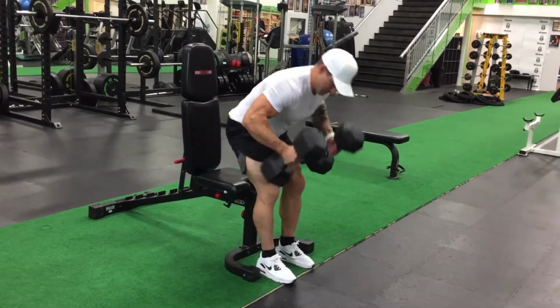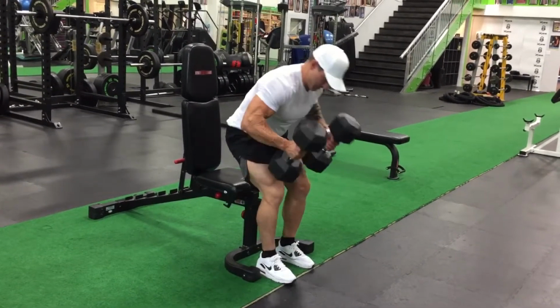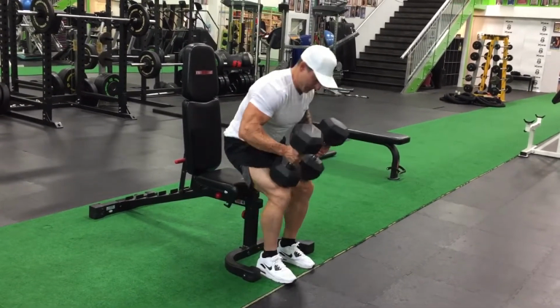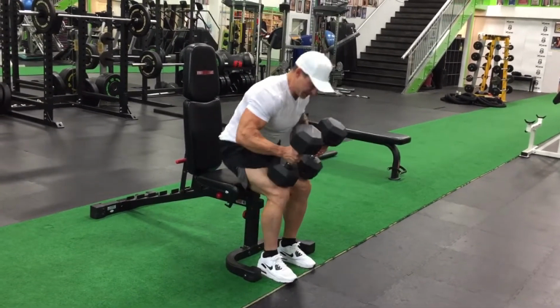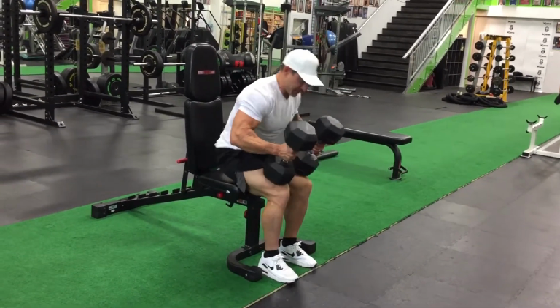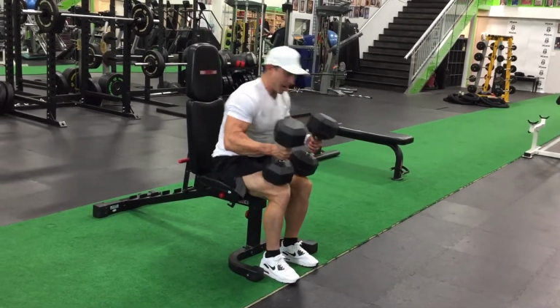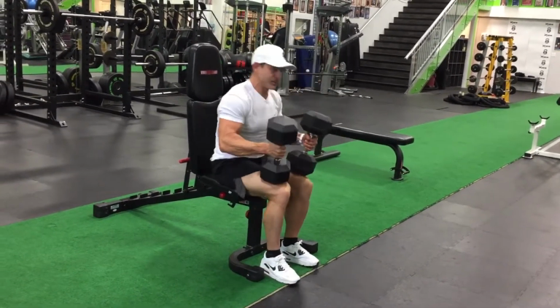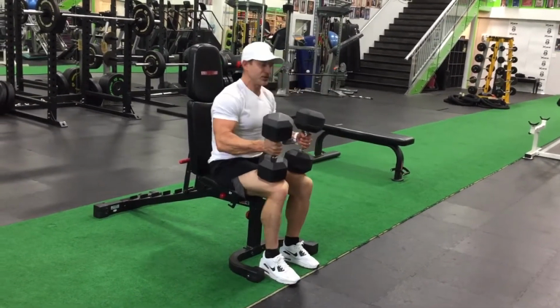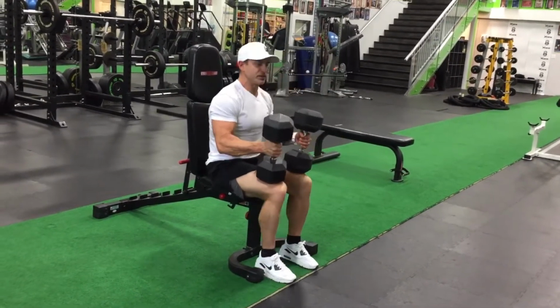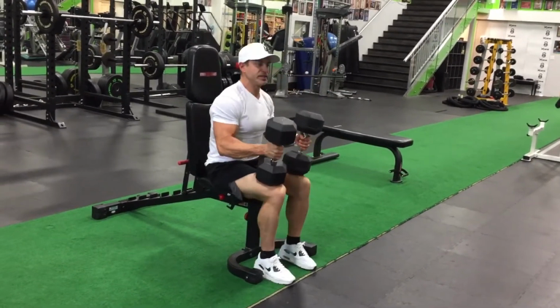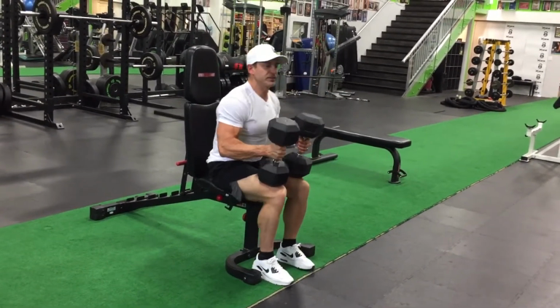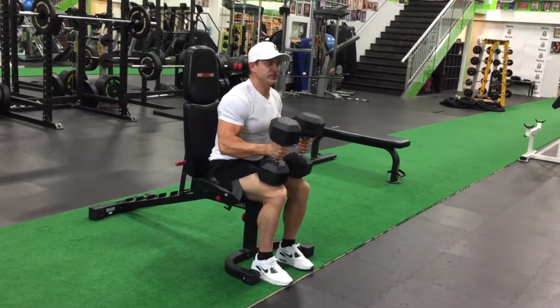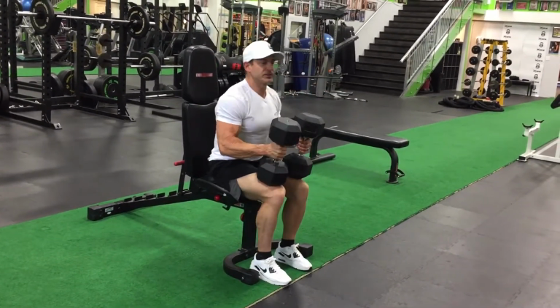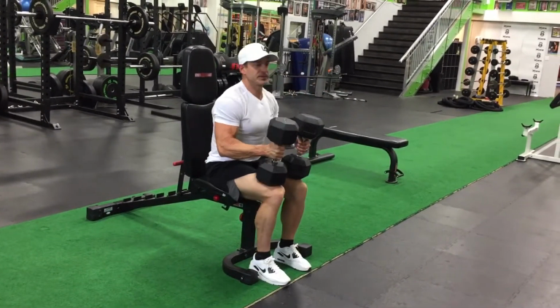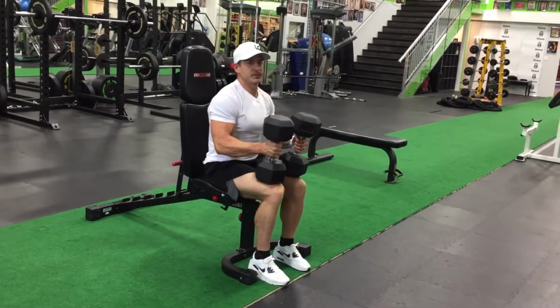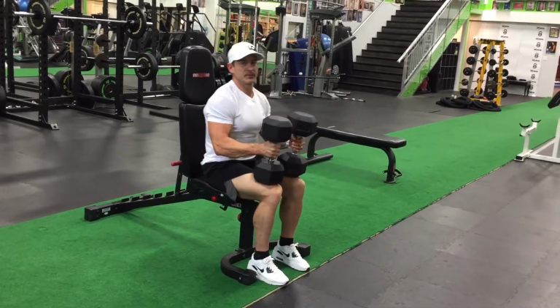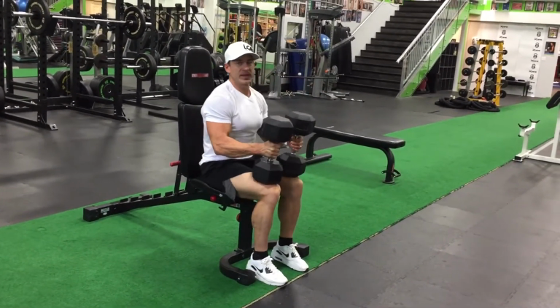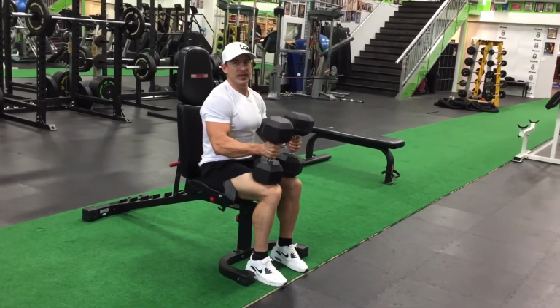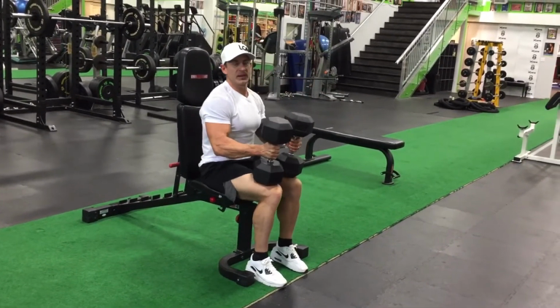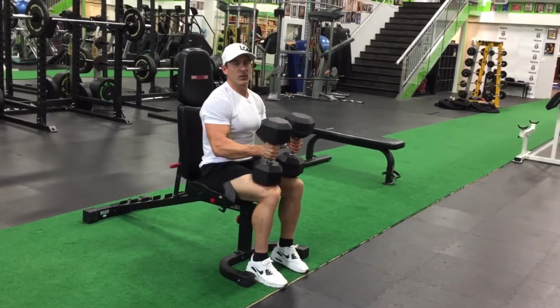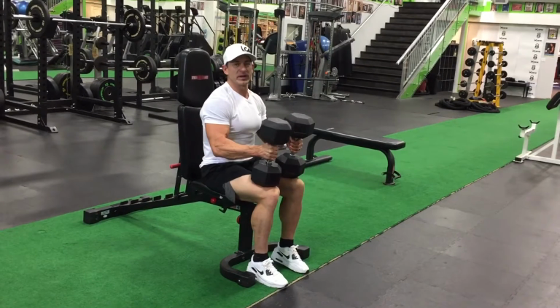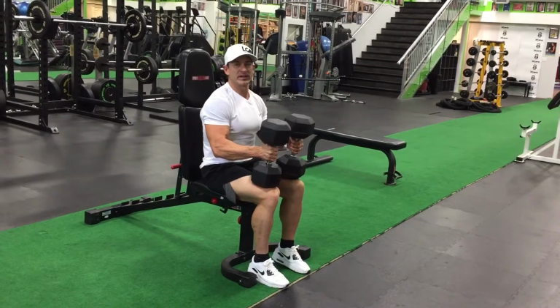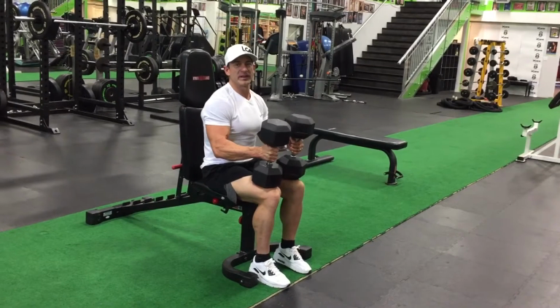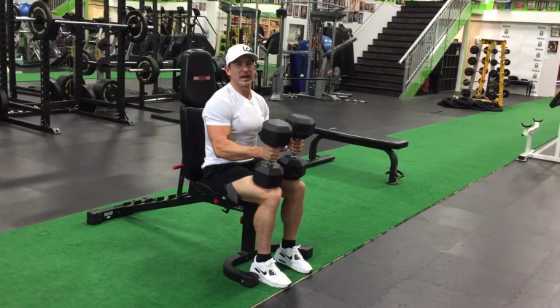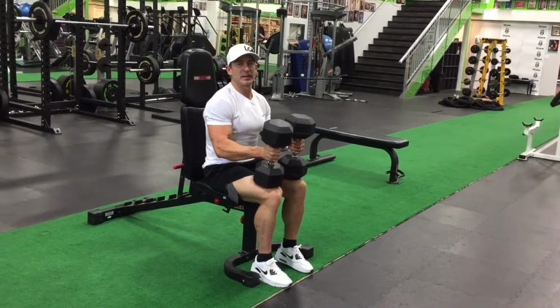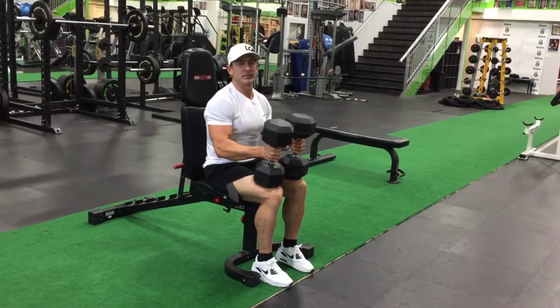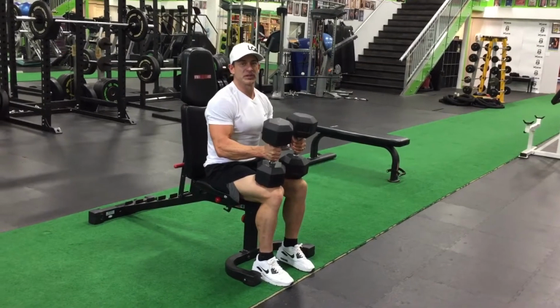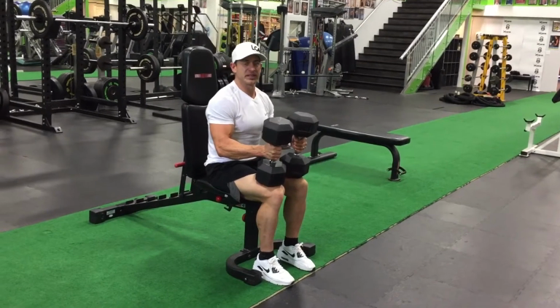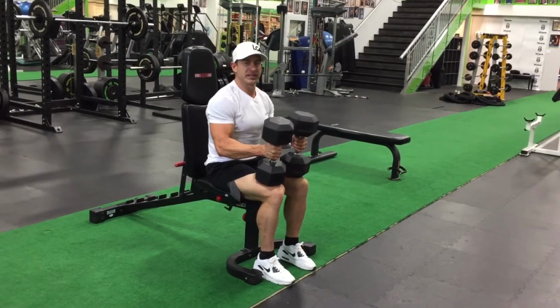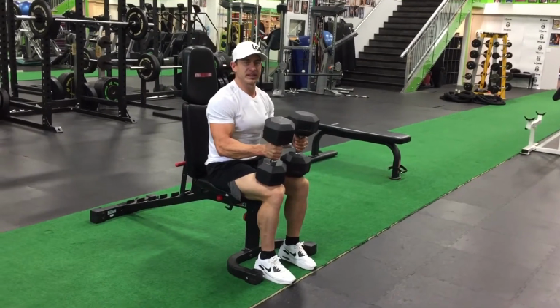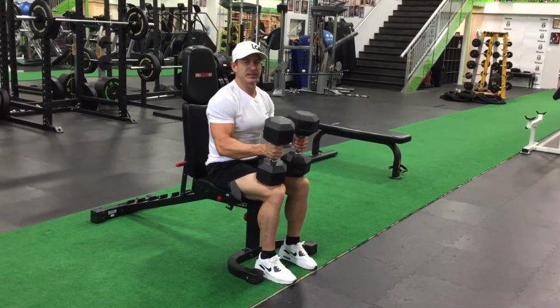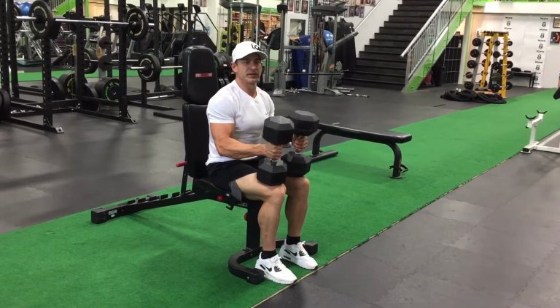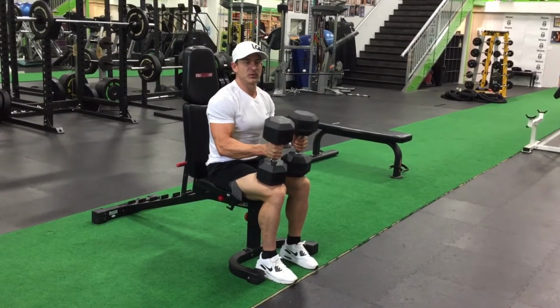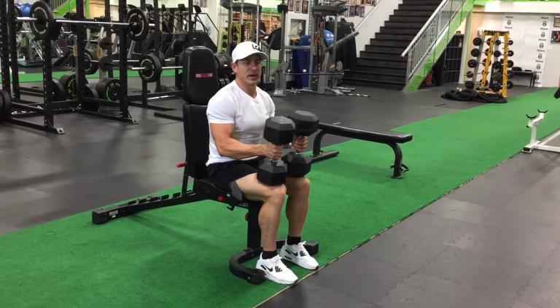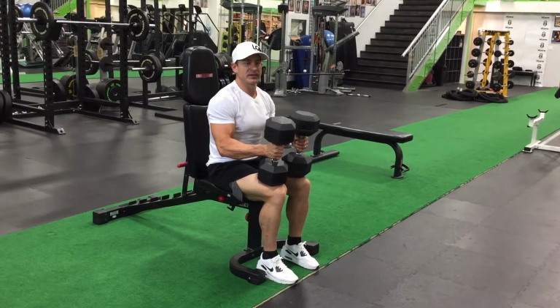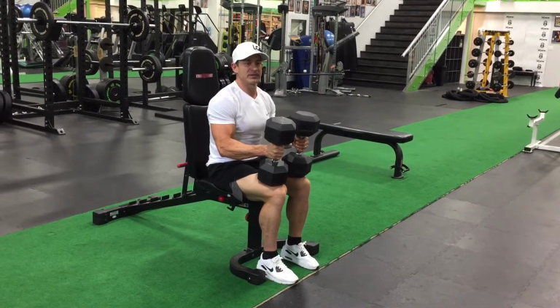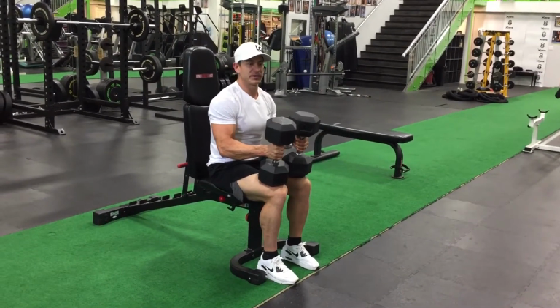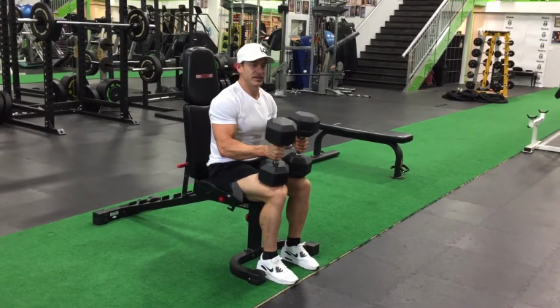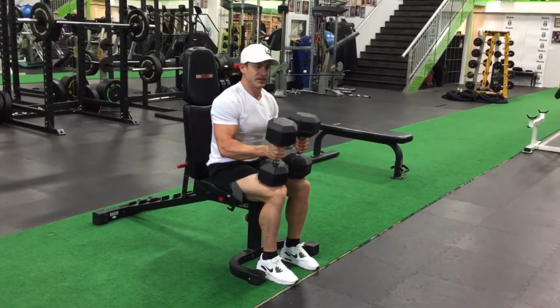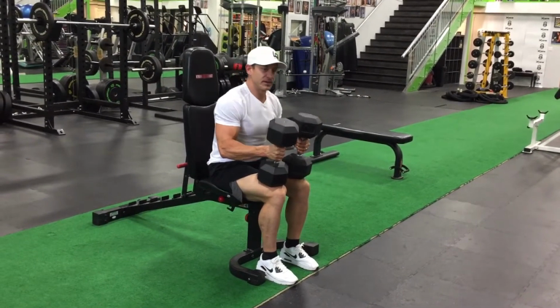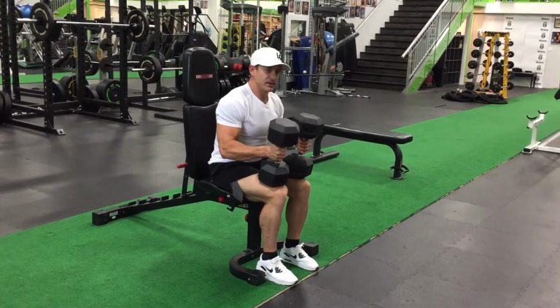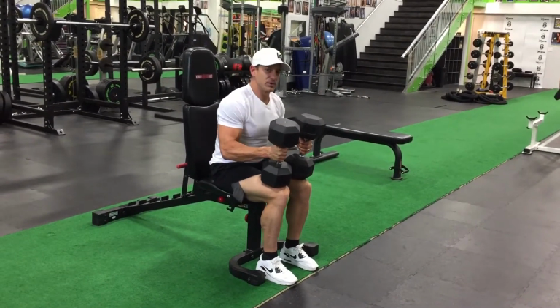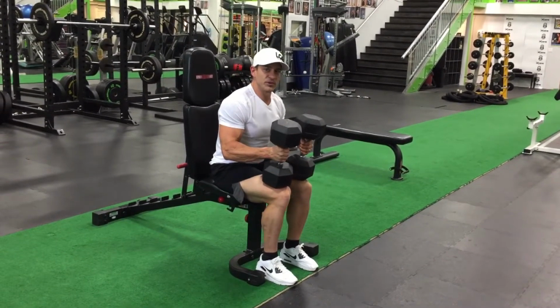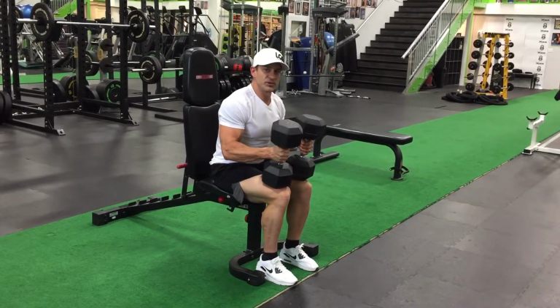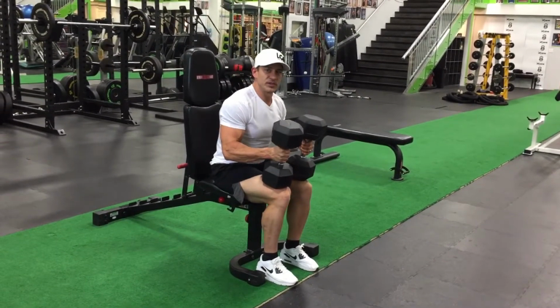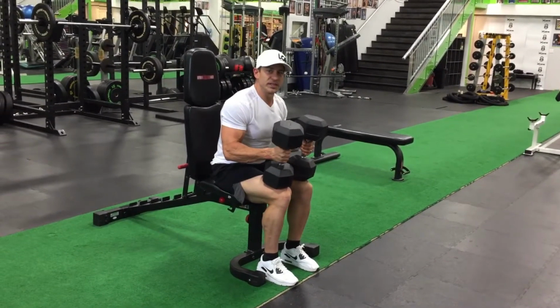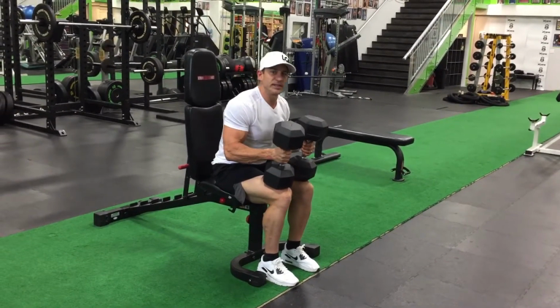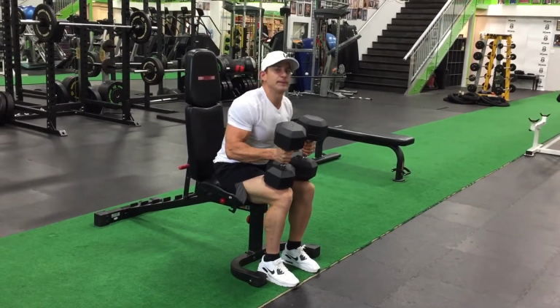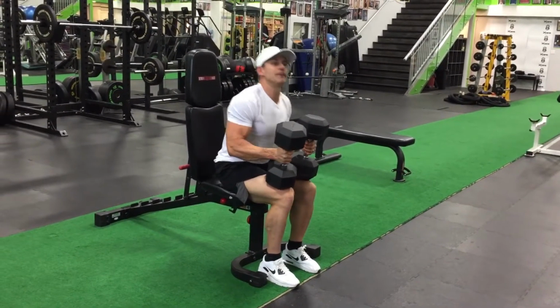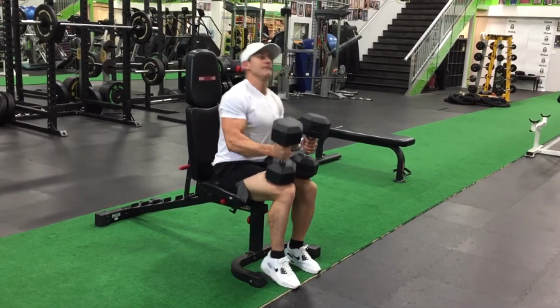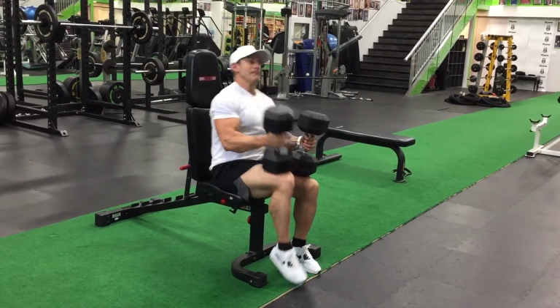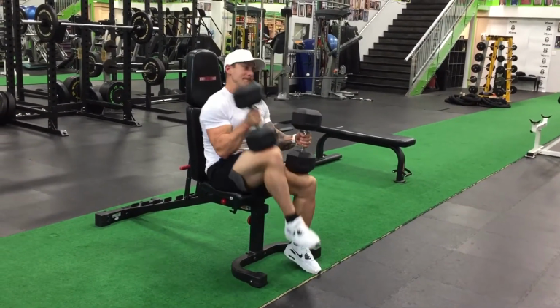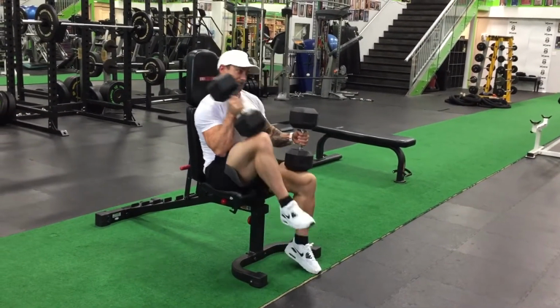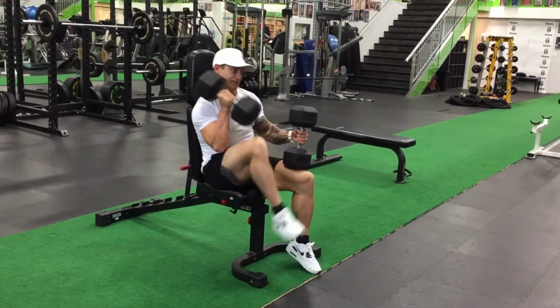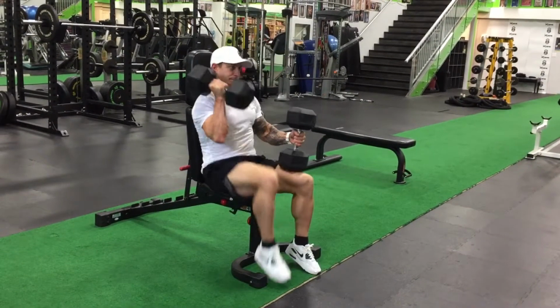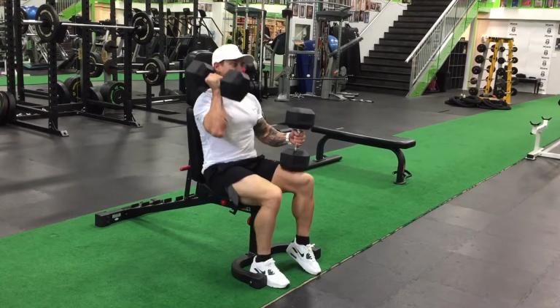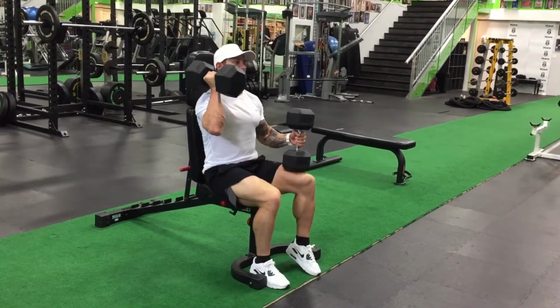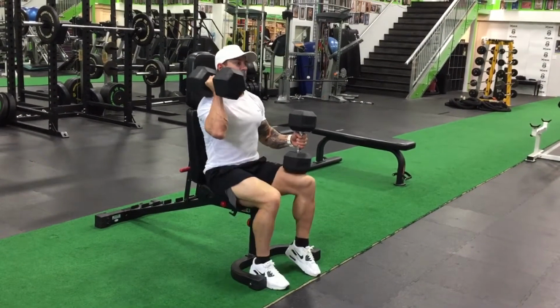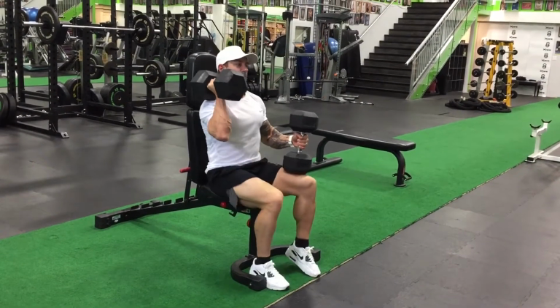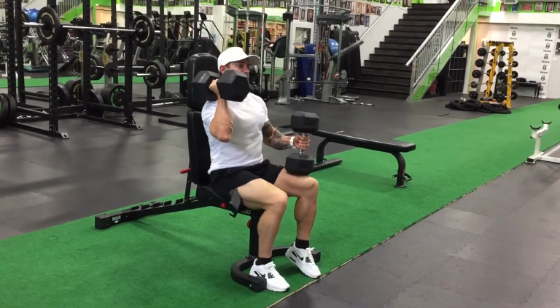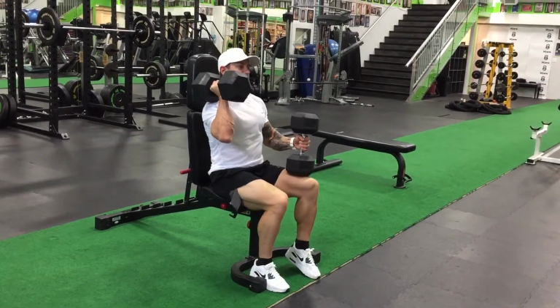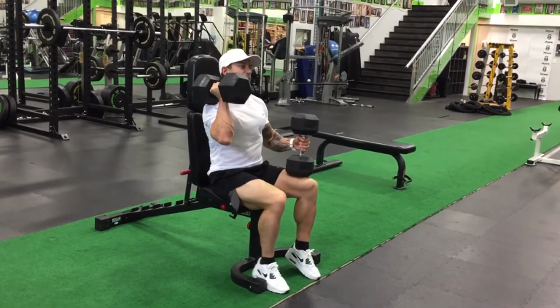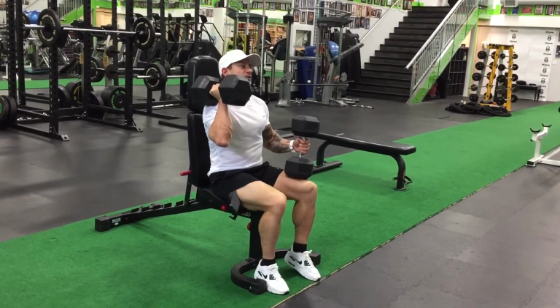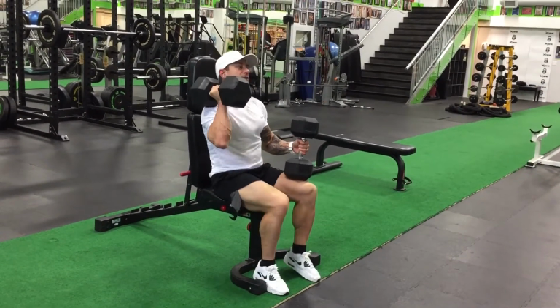Bring them up to your knees, and one at a time you're going to kick the weight with your knee up to your shoulder.